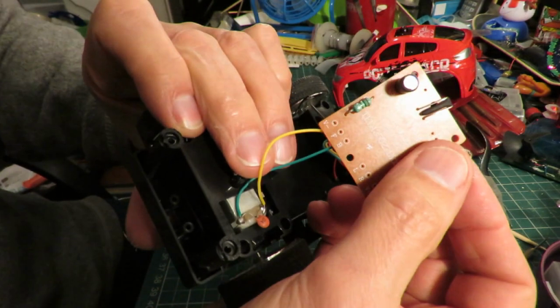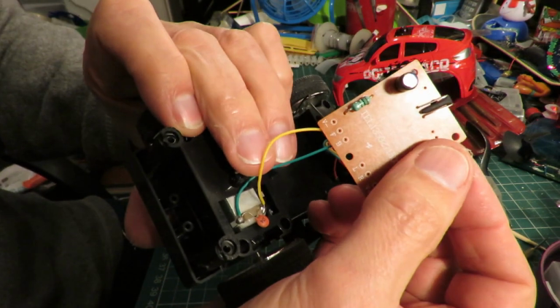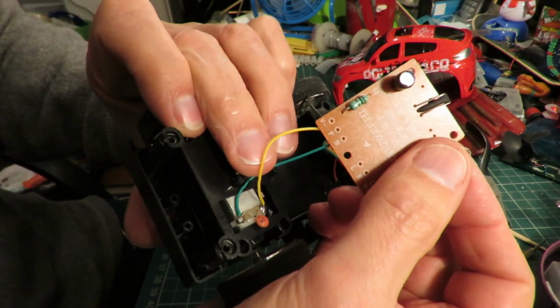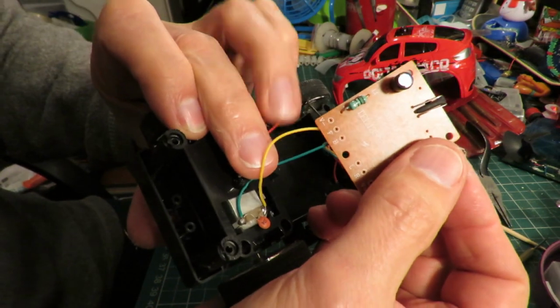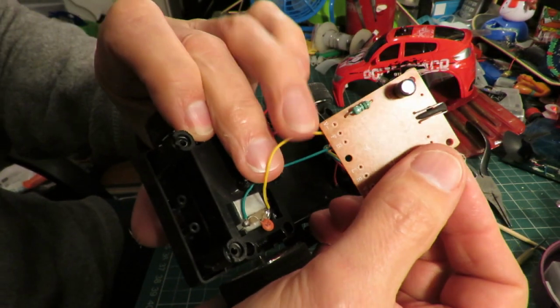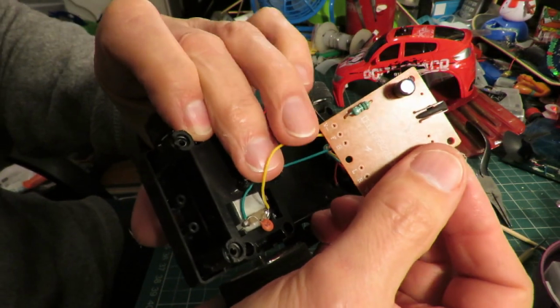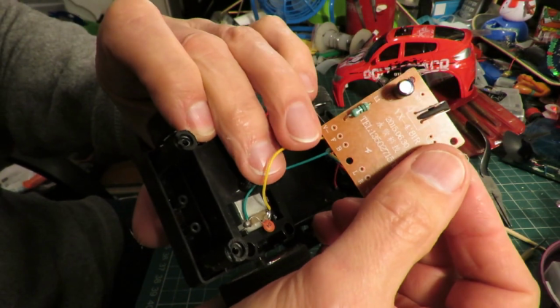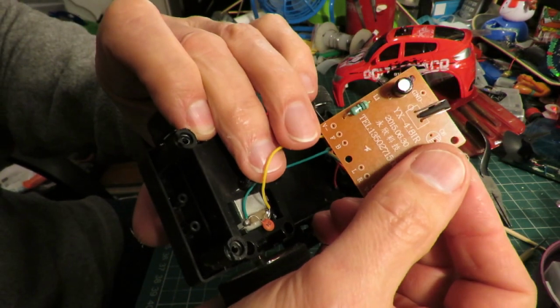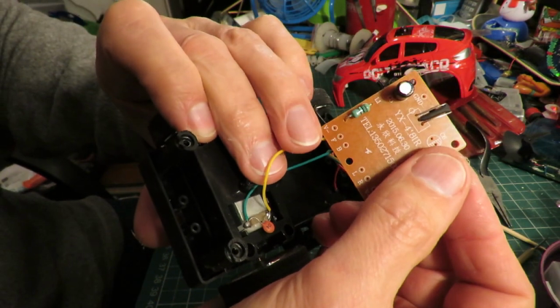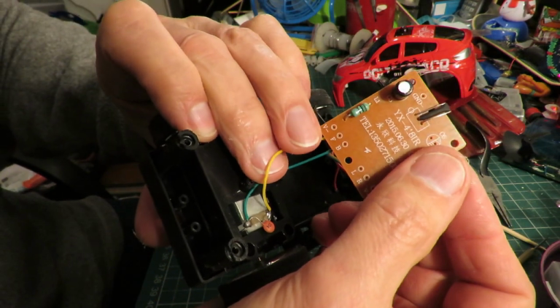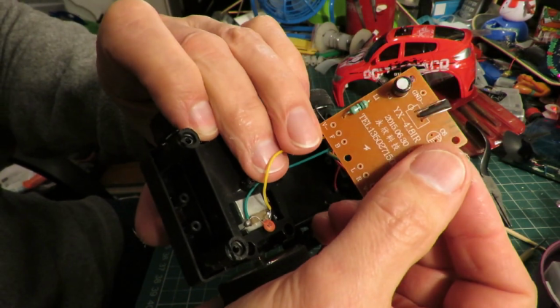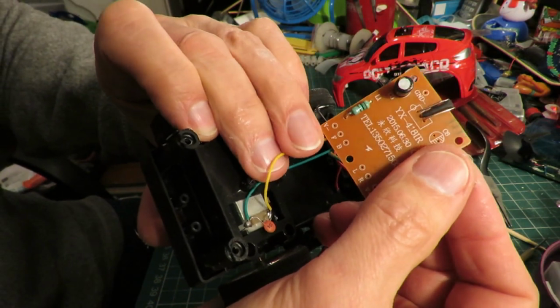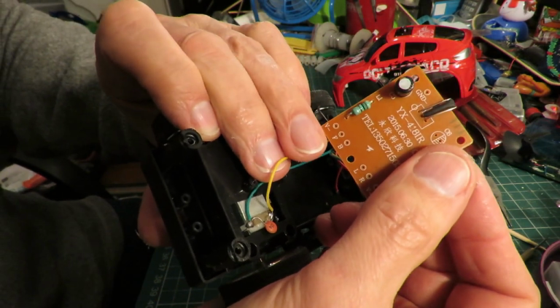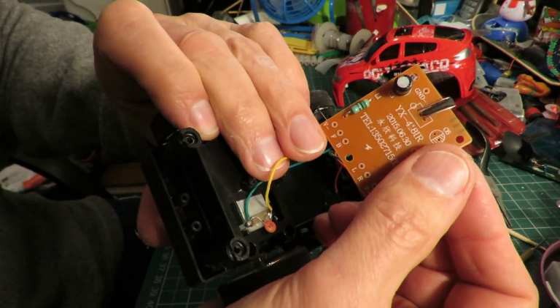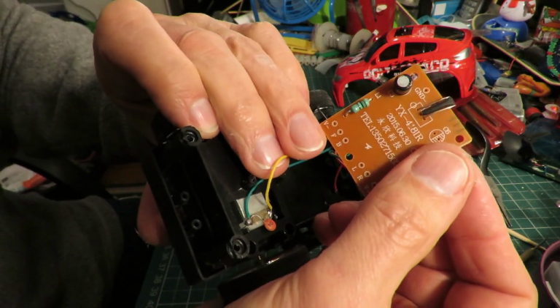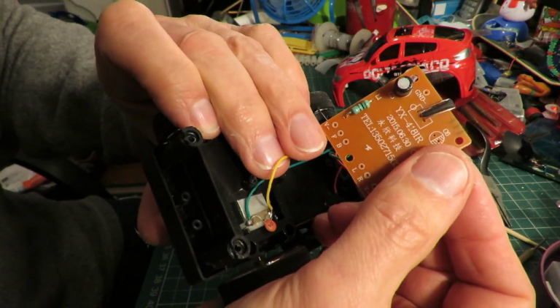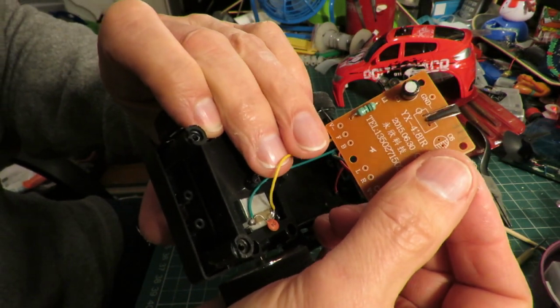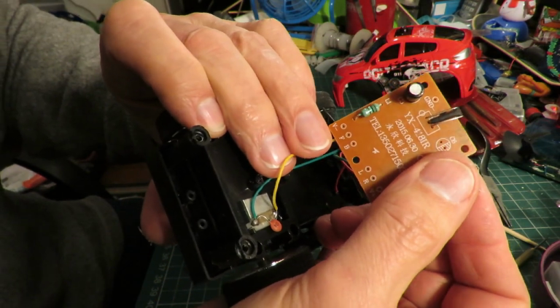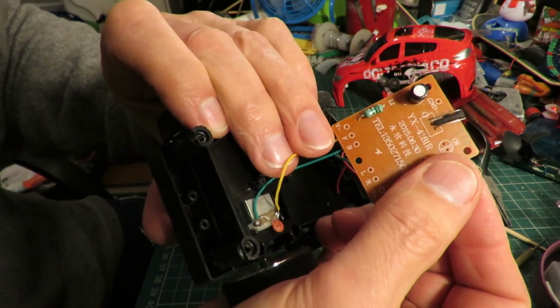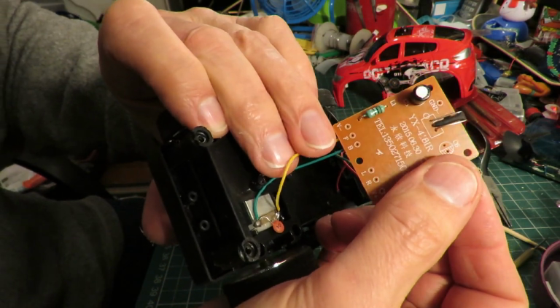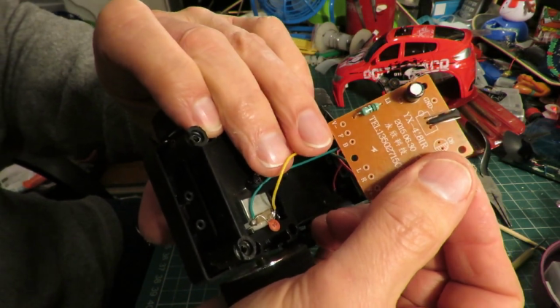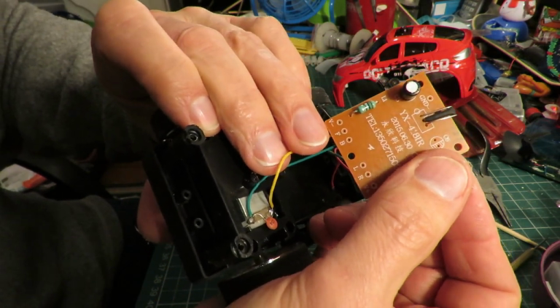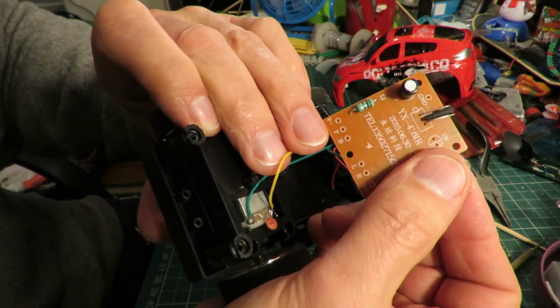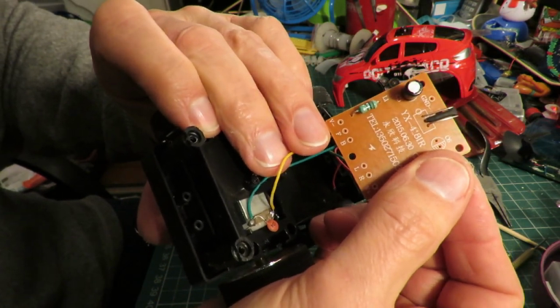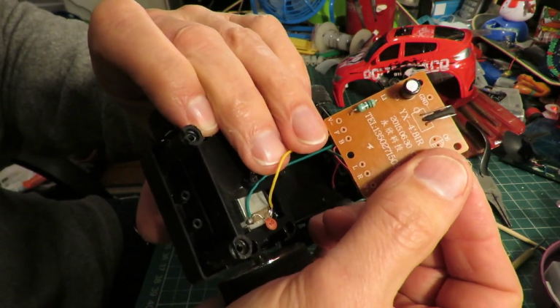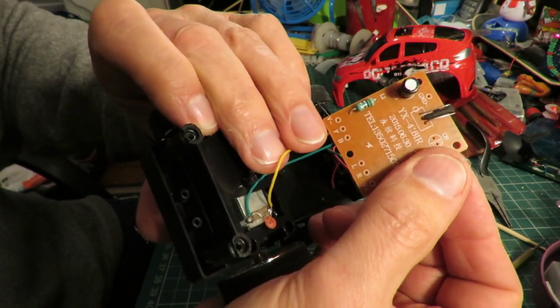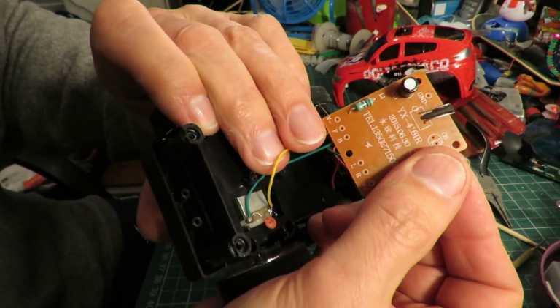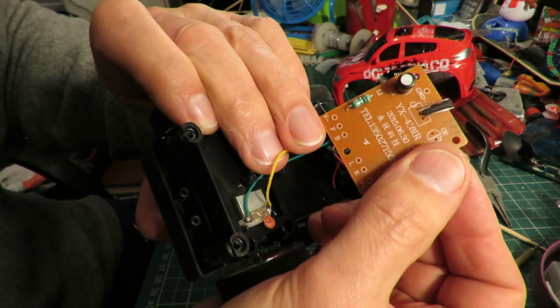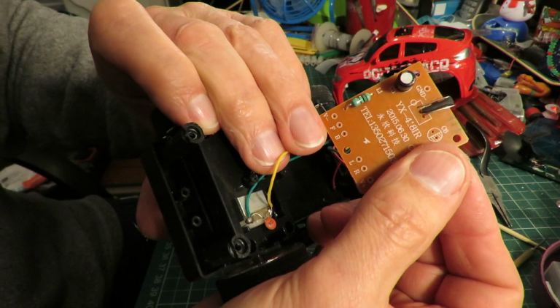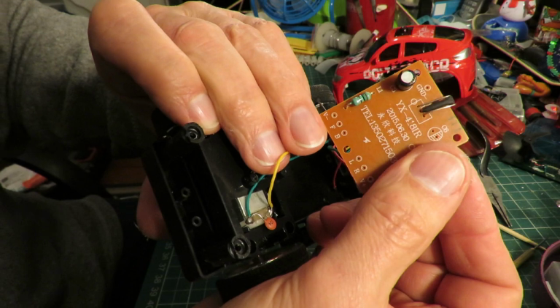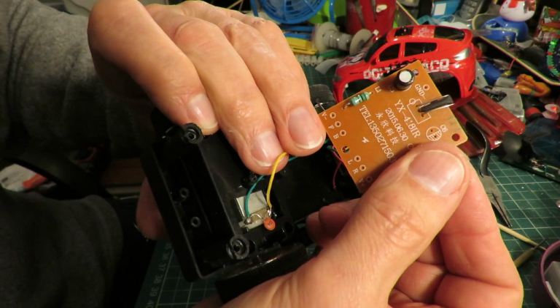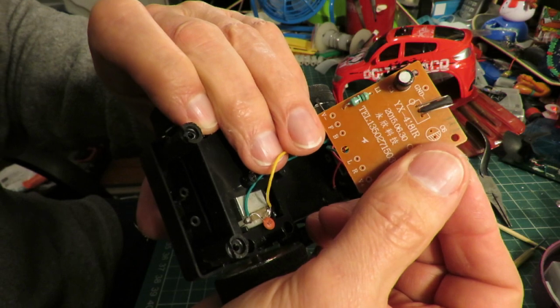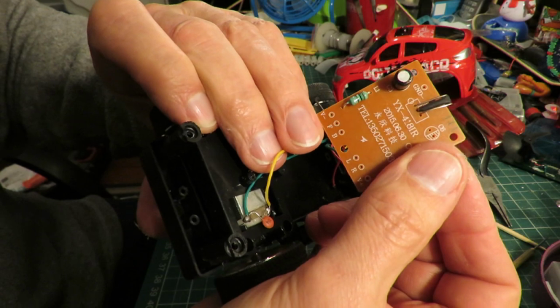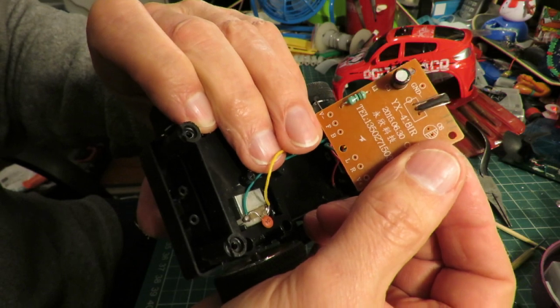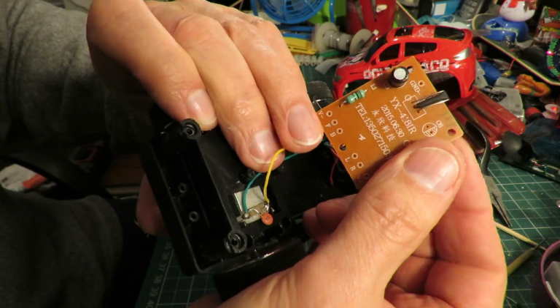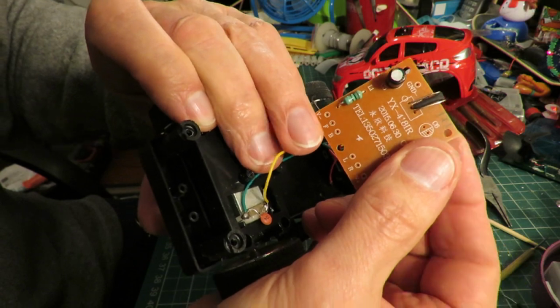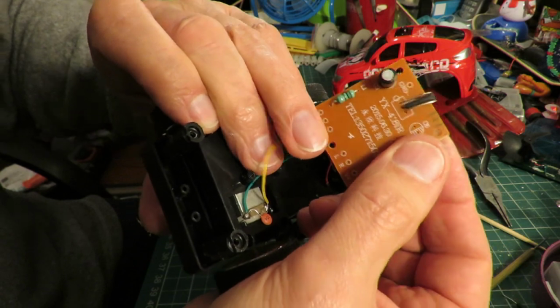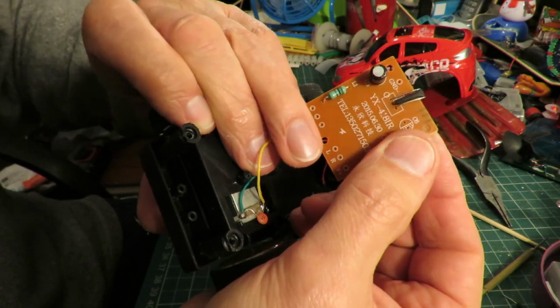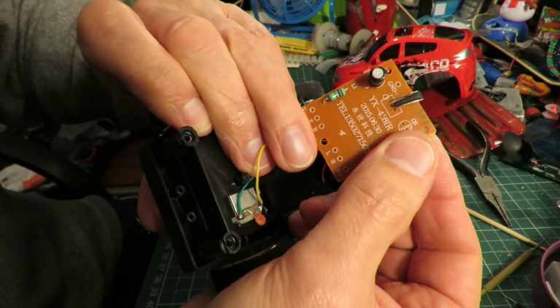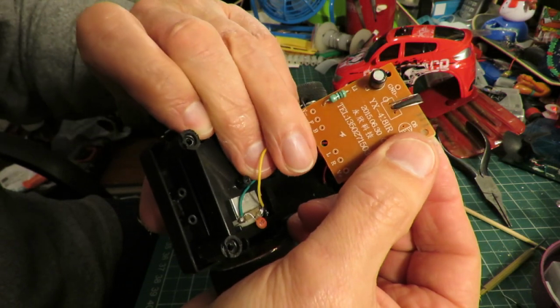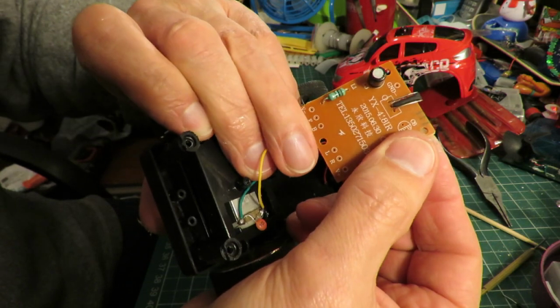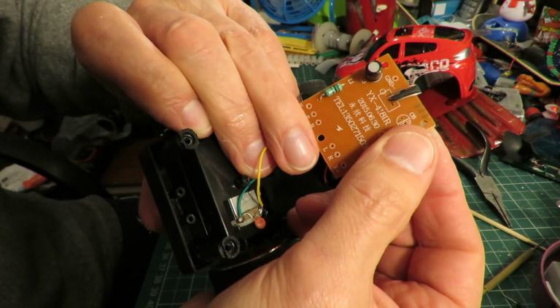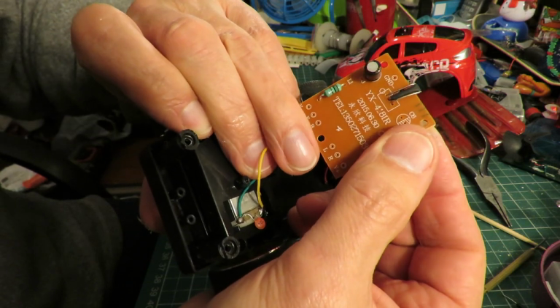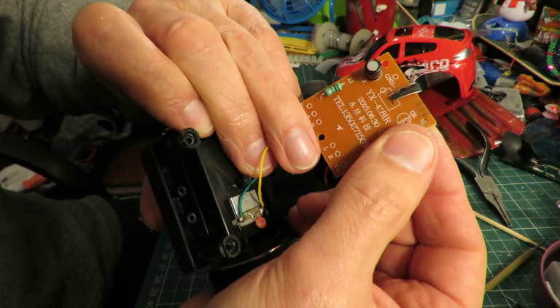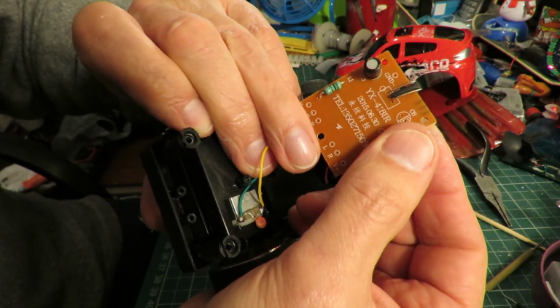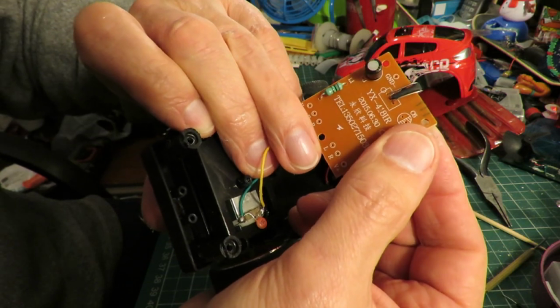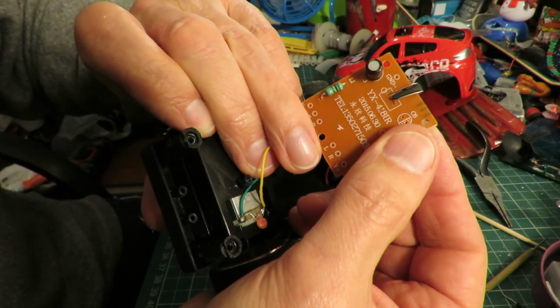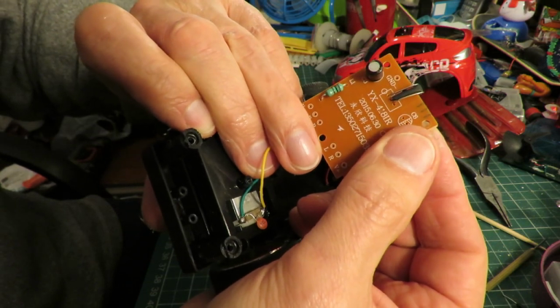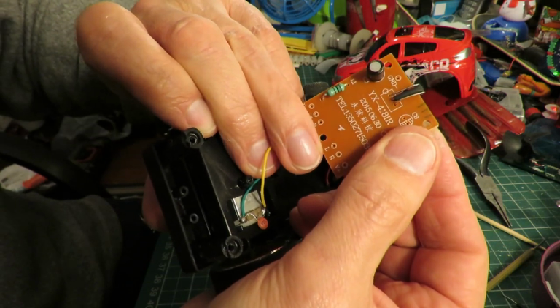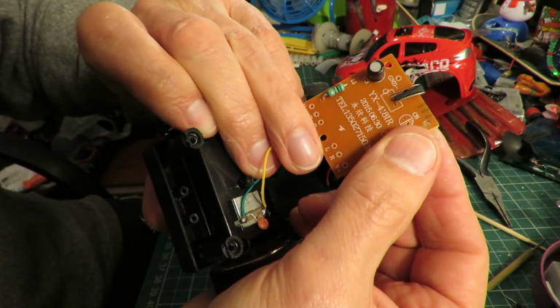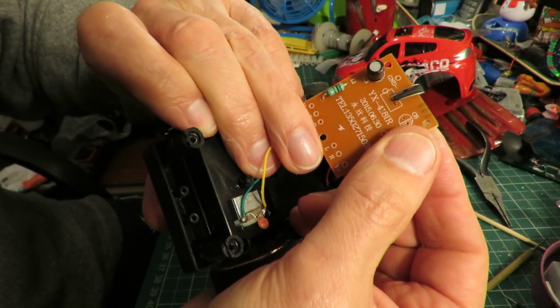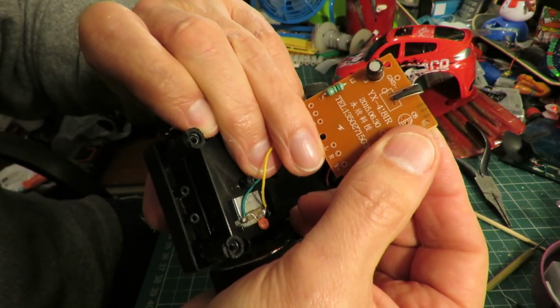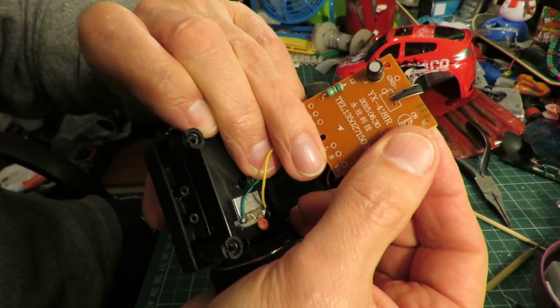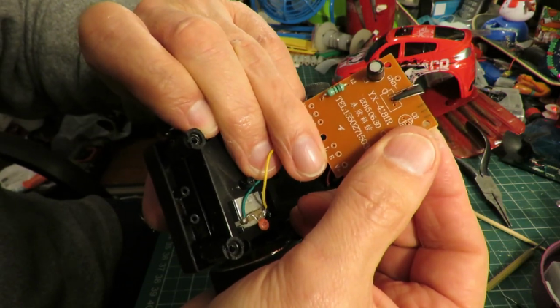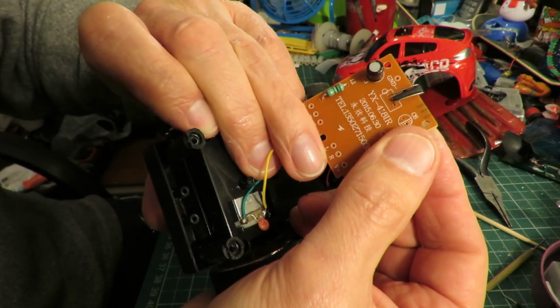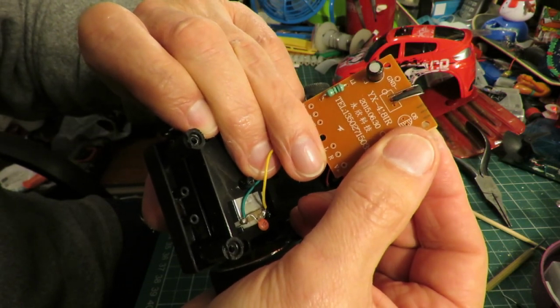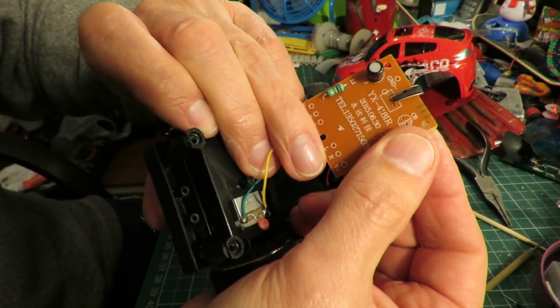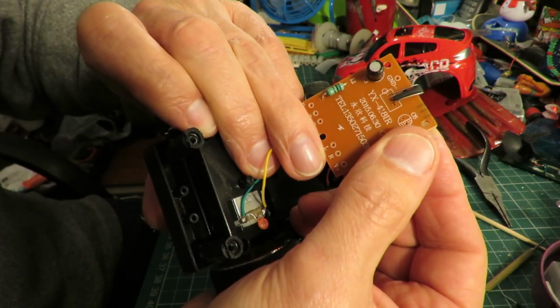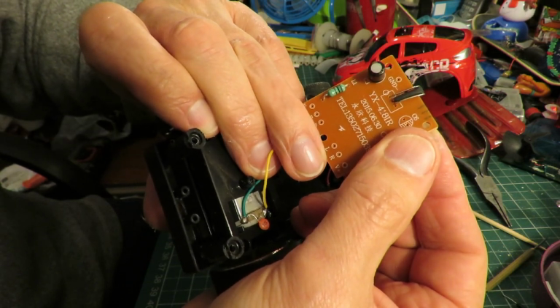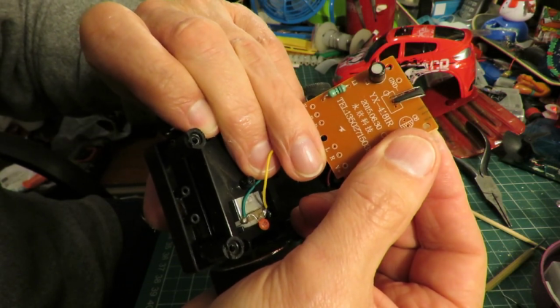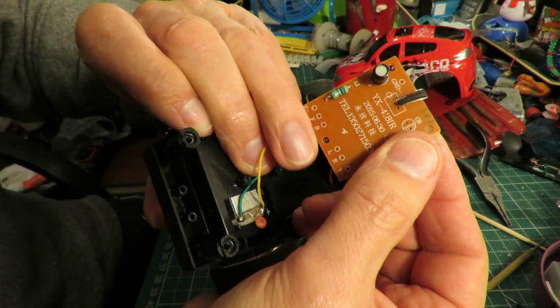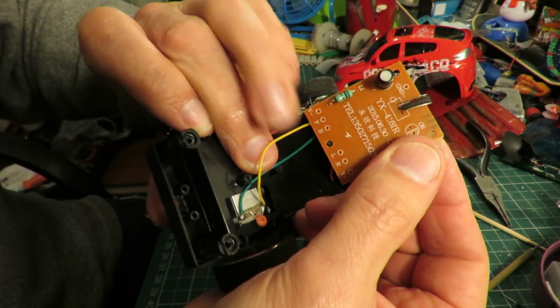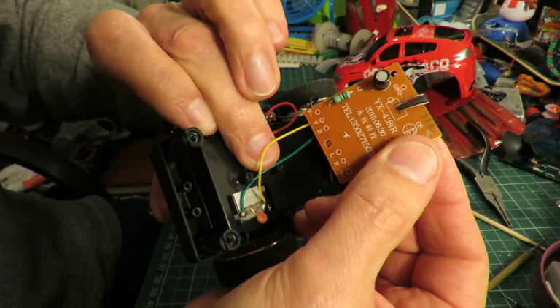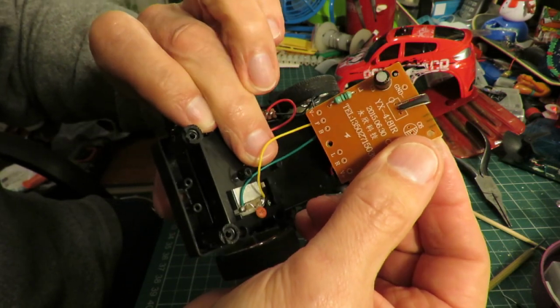F for forwards, B for backwards, L for left and R for right.